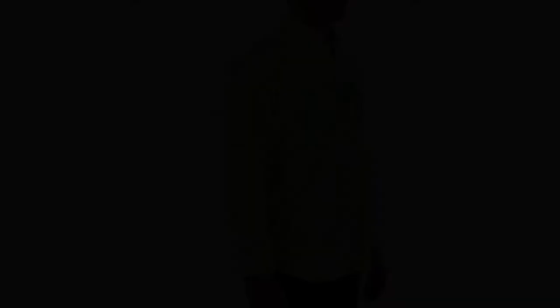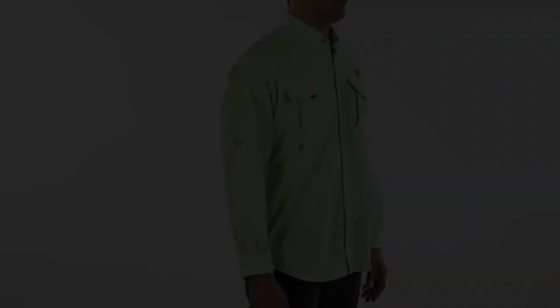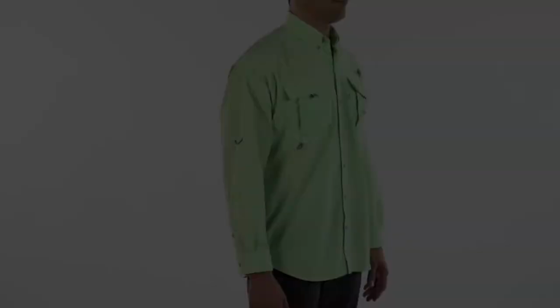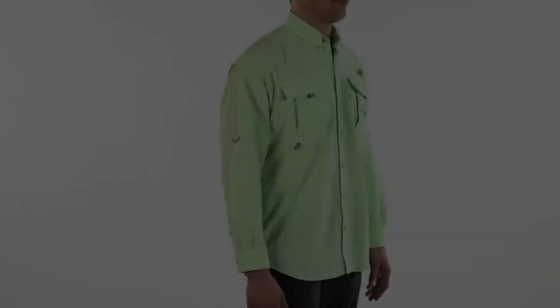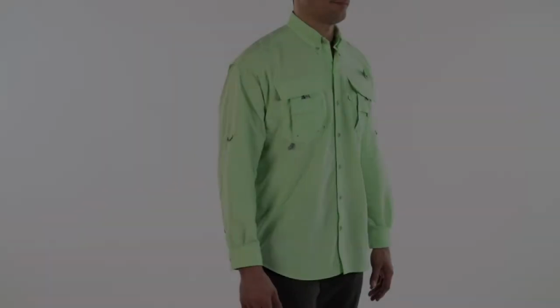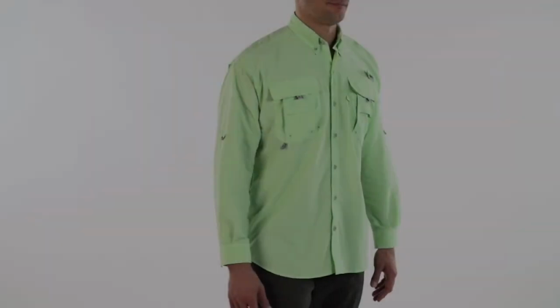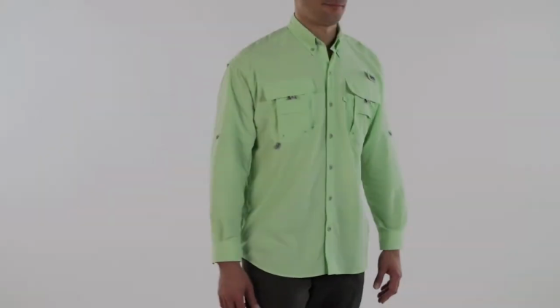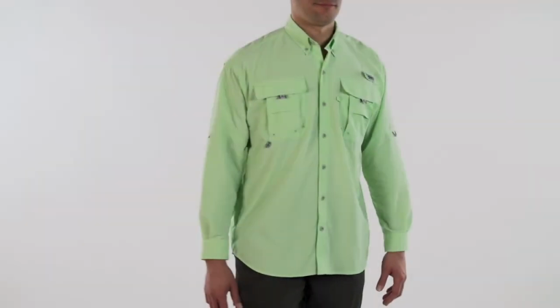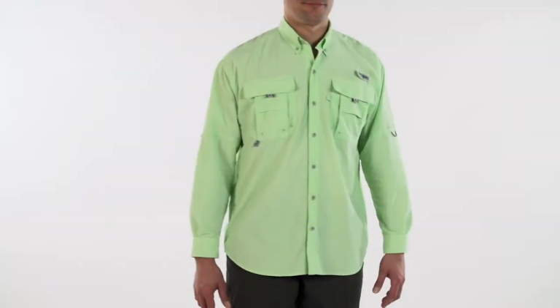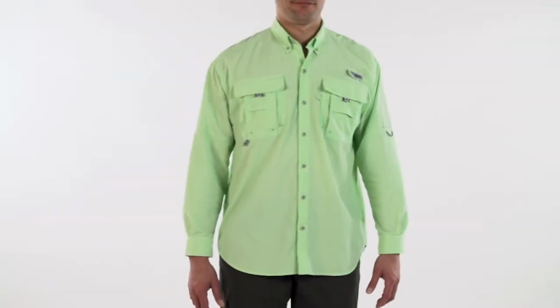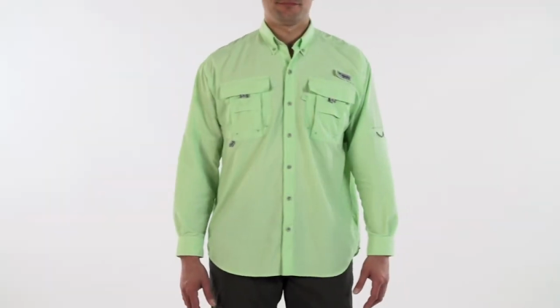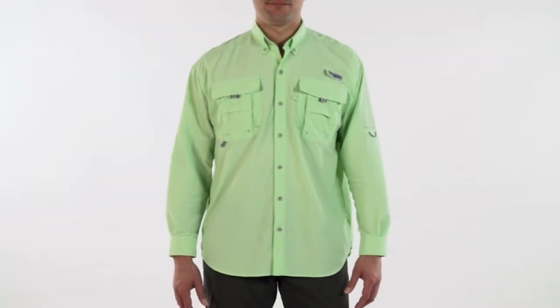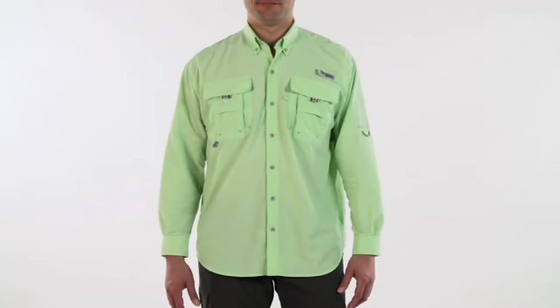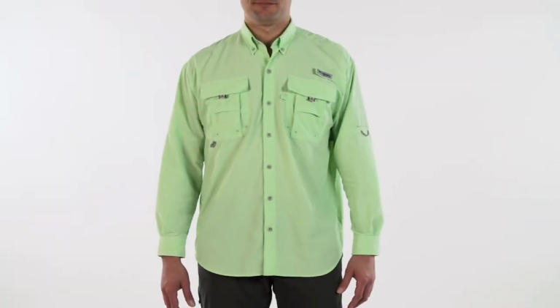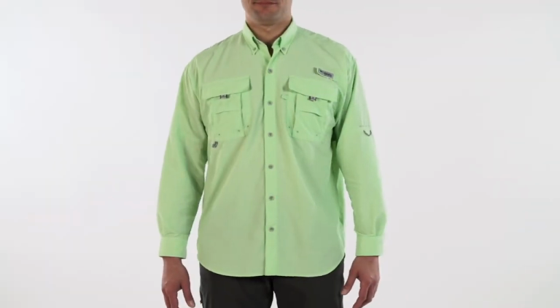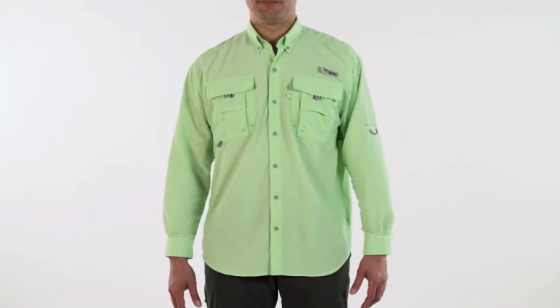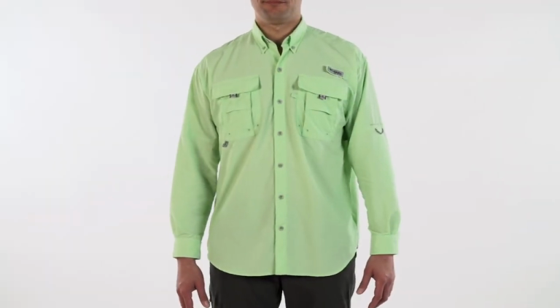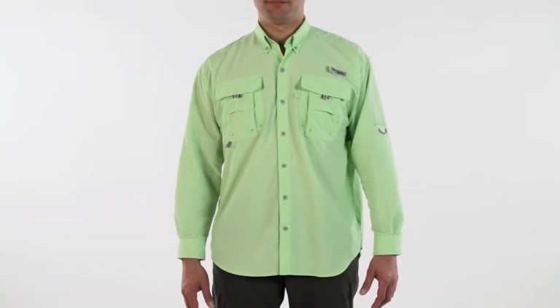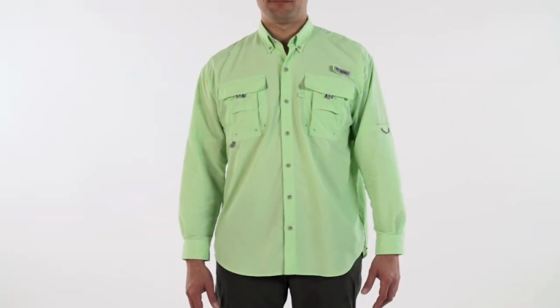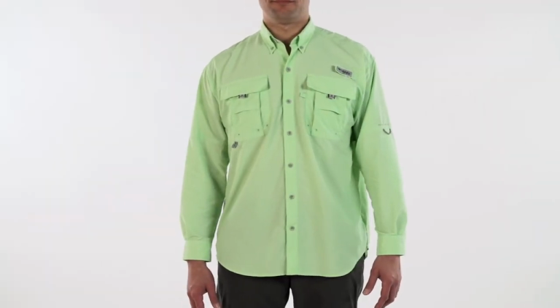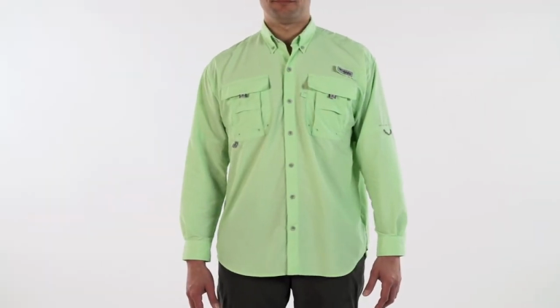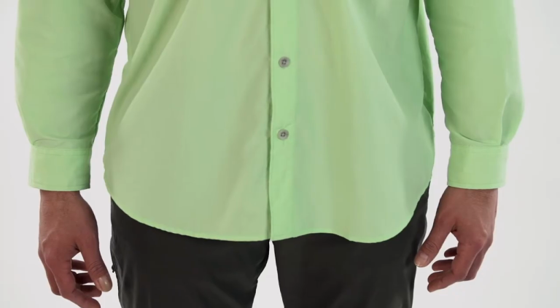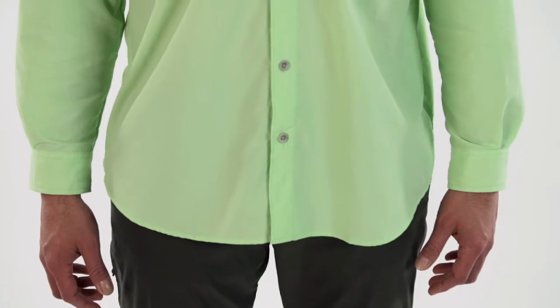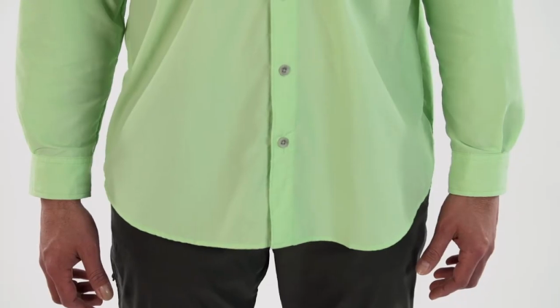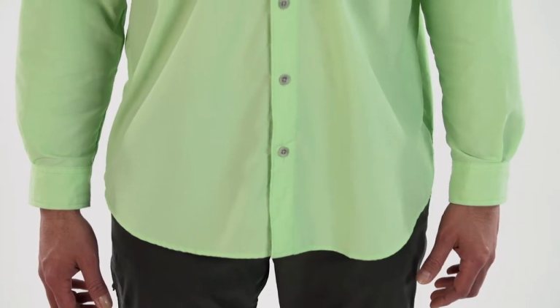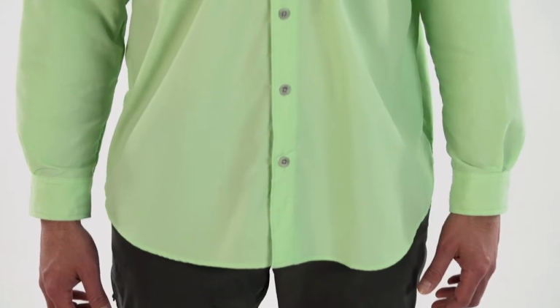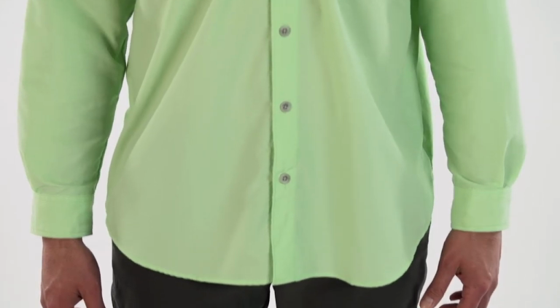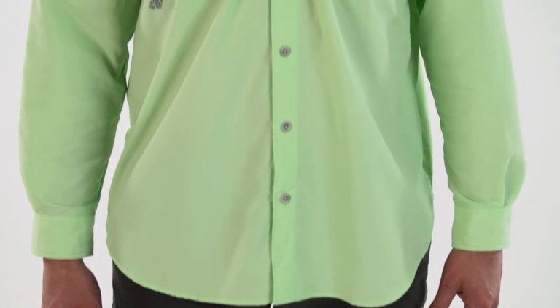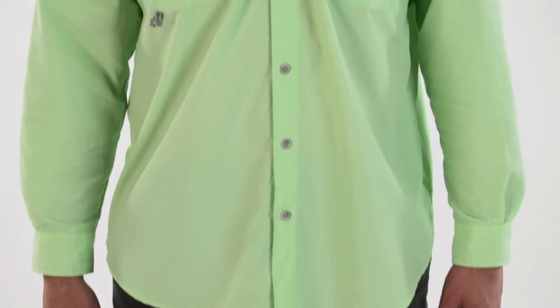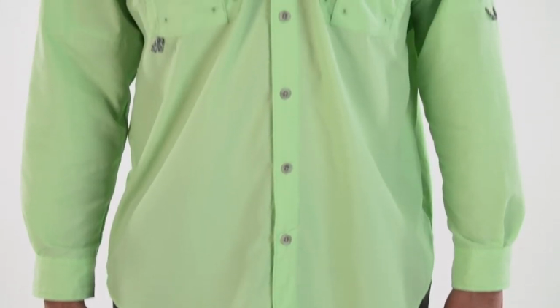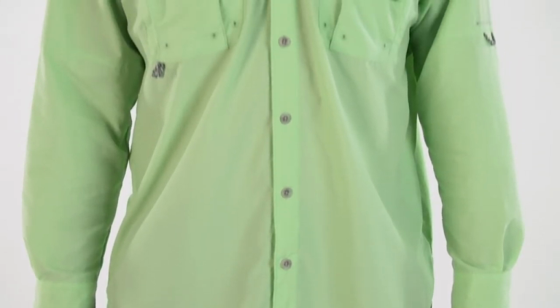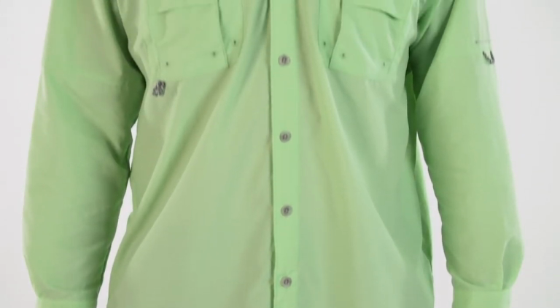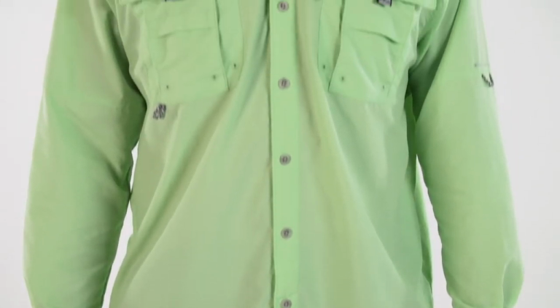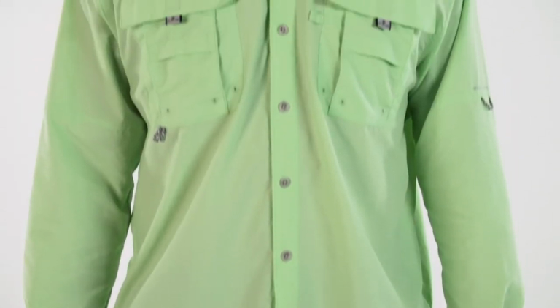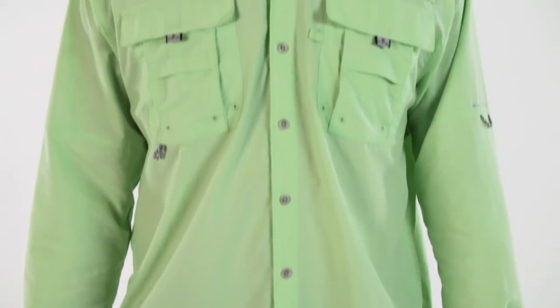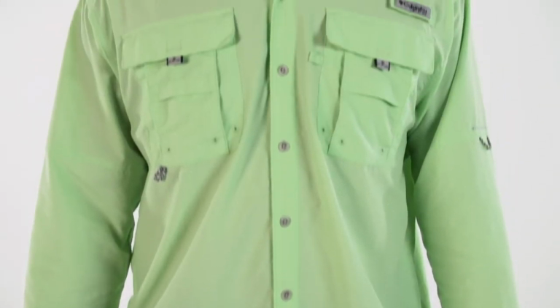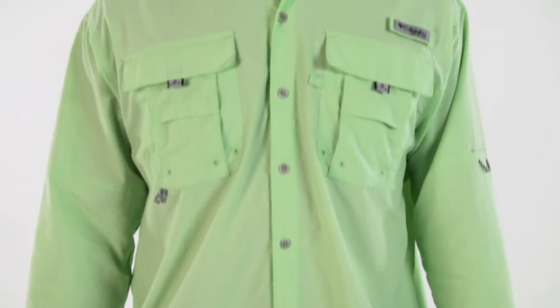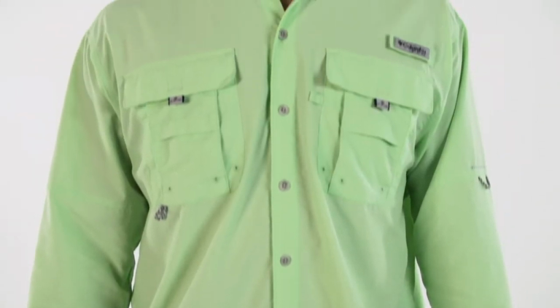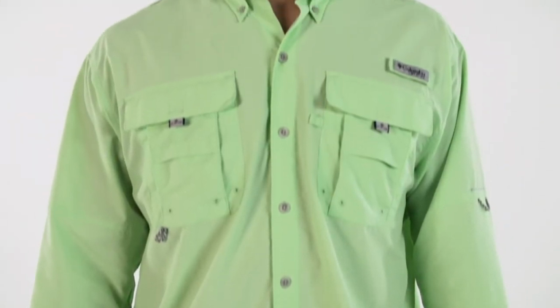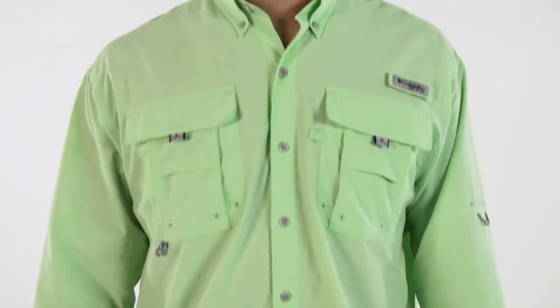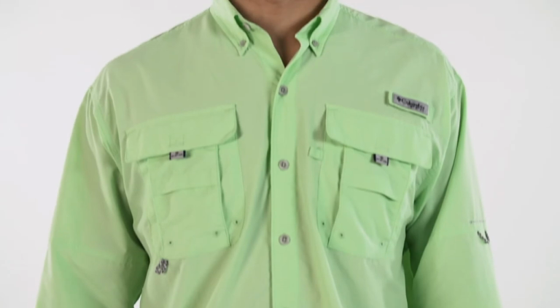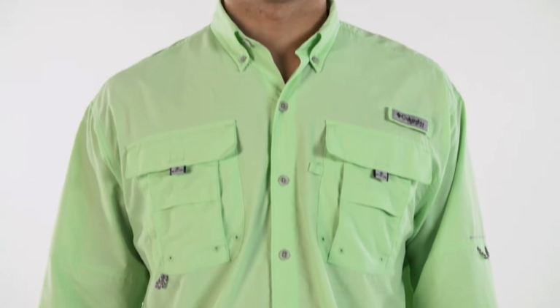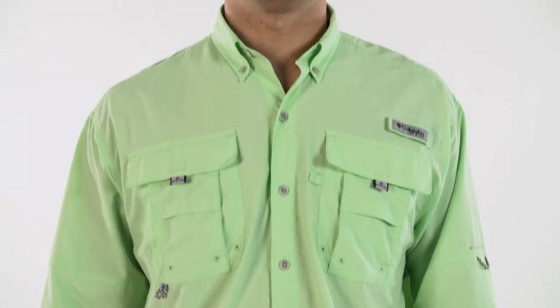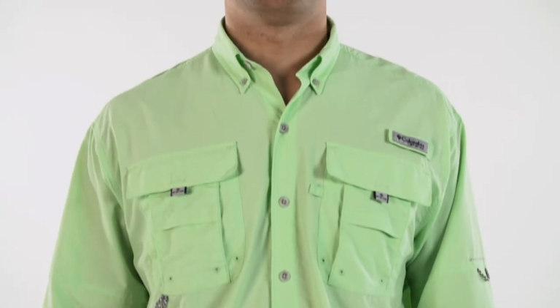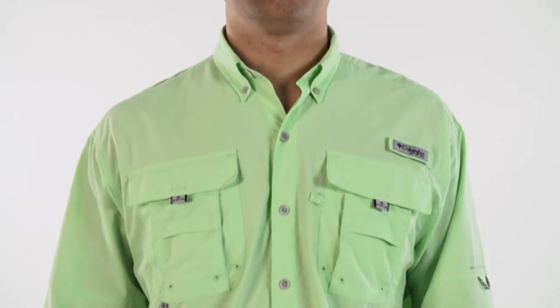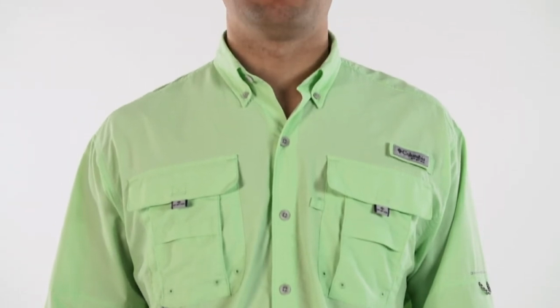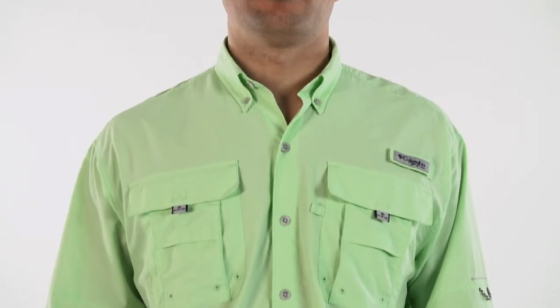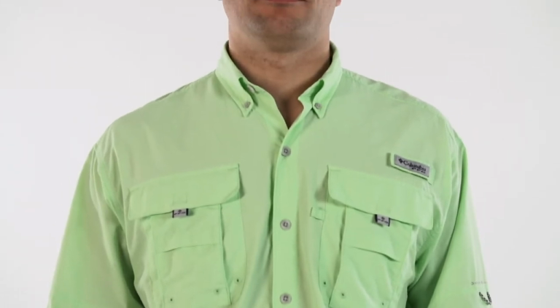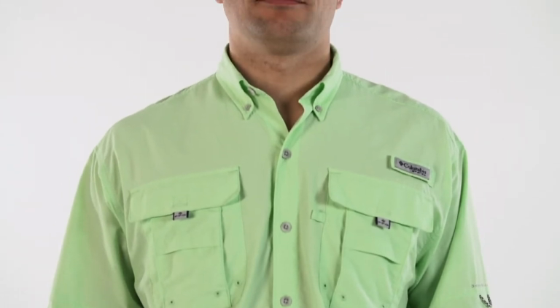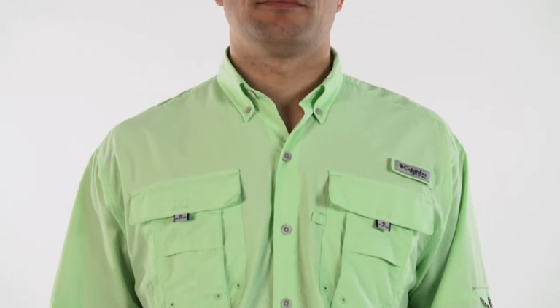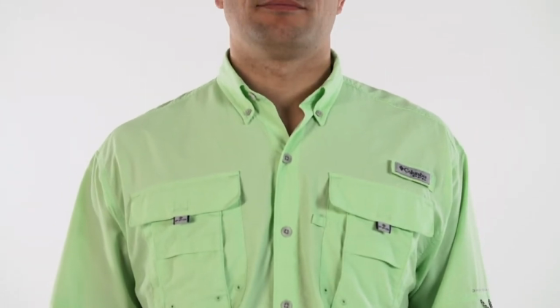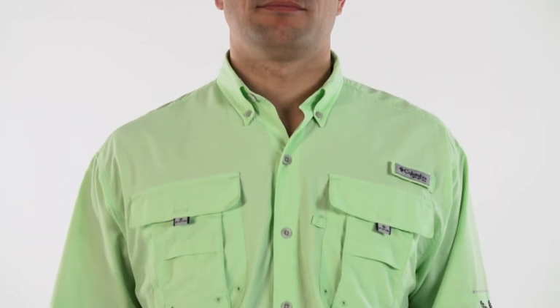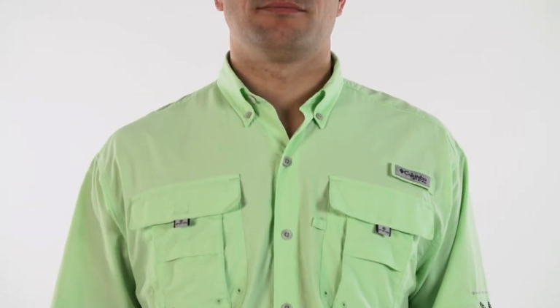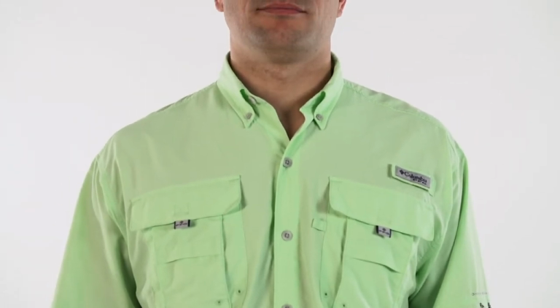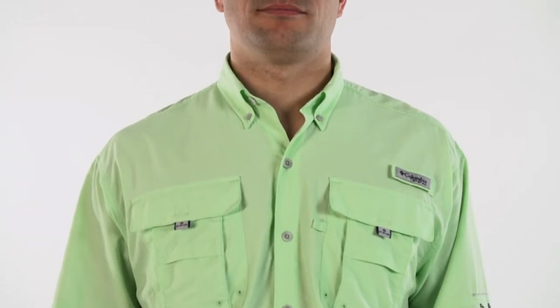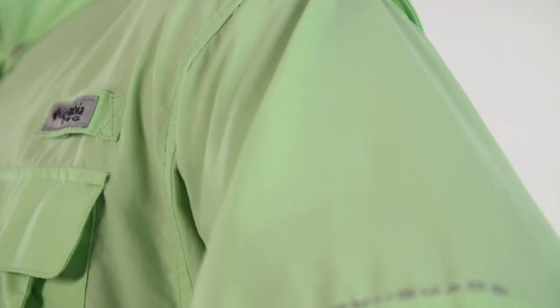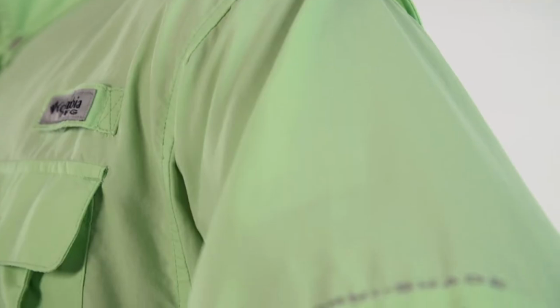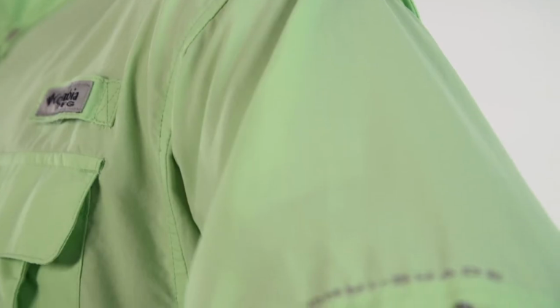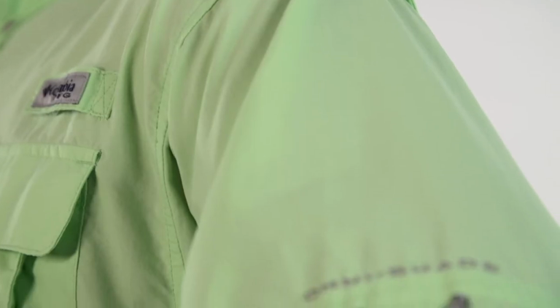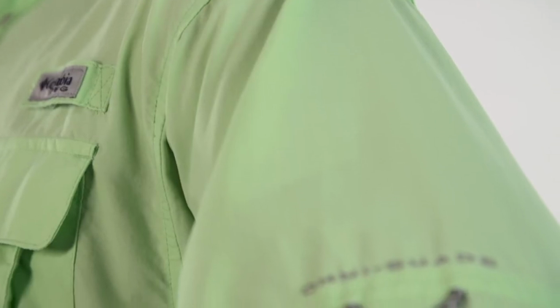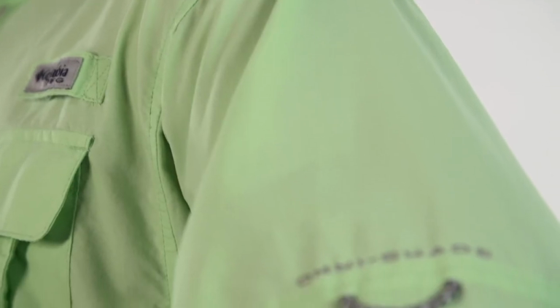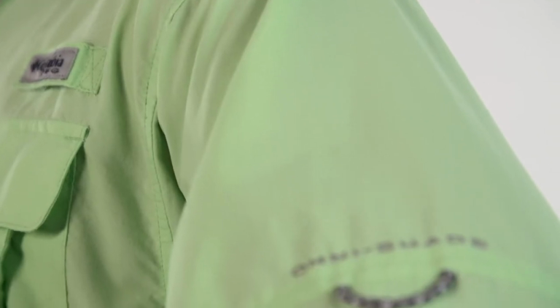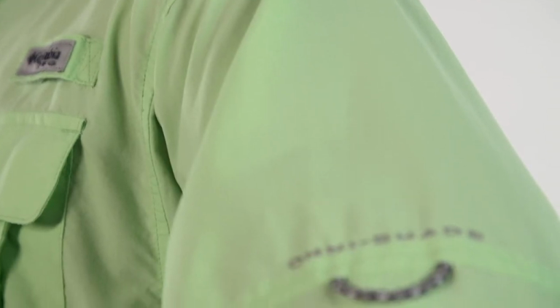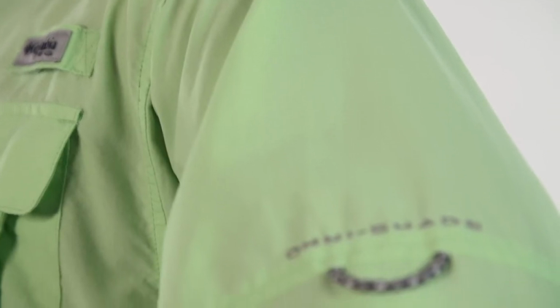The Bahama 2 Long Sleeve is a performance fishing gear color story. This favorite of anglers everywhere comes in every shade imaginable.